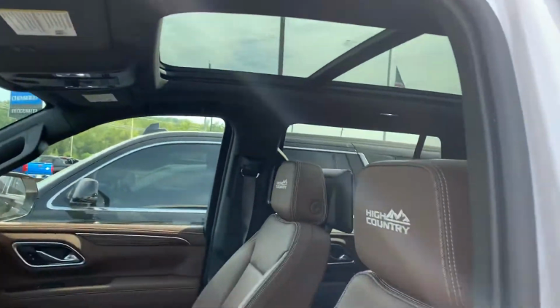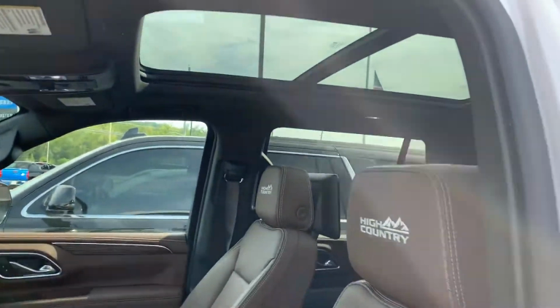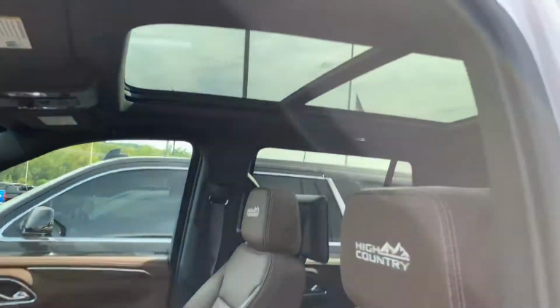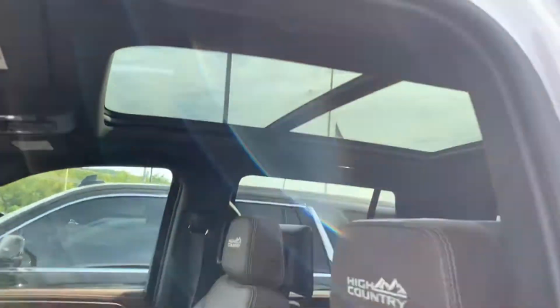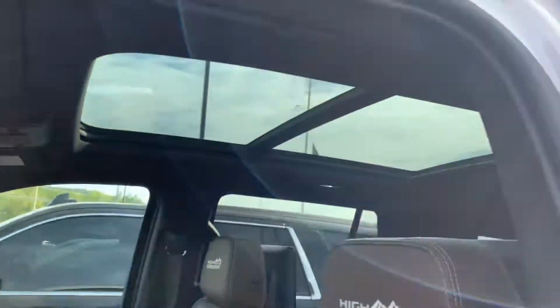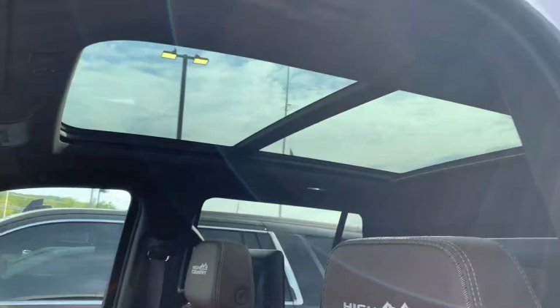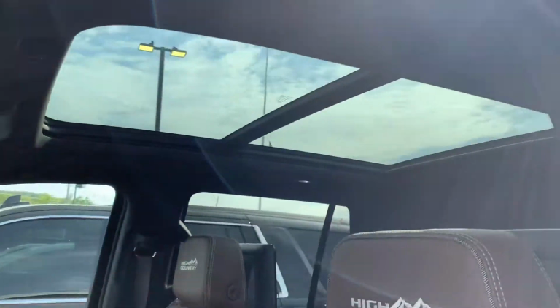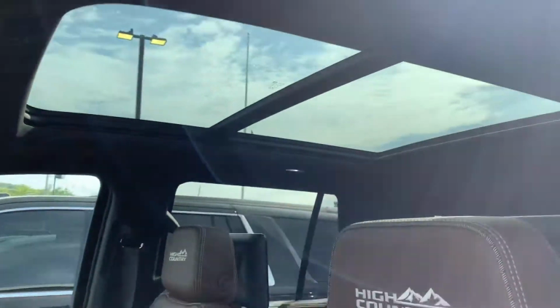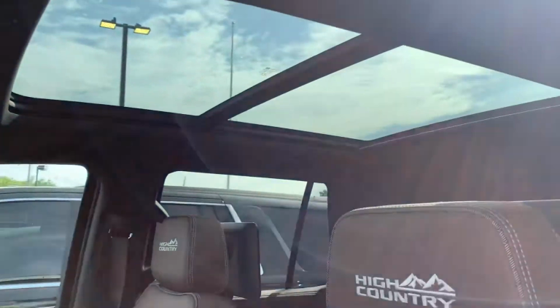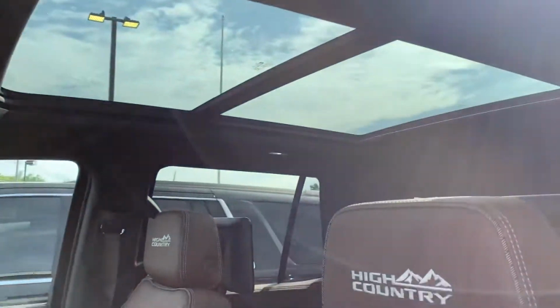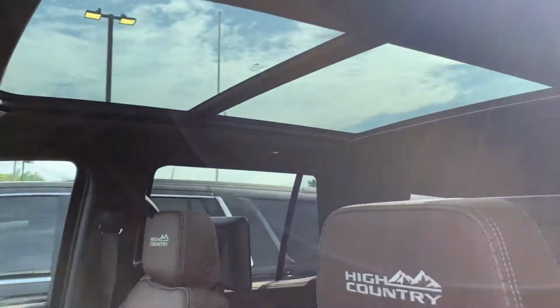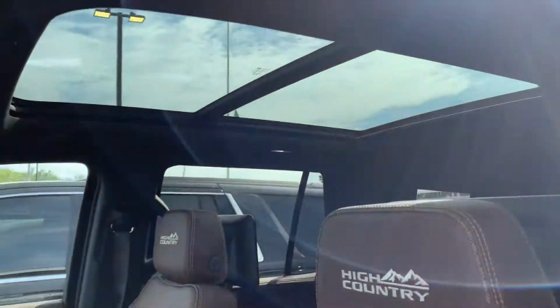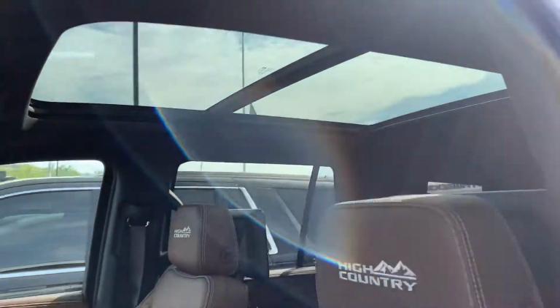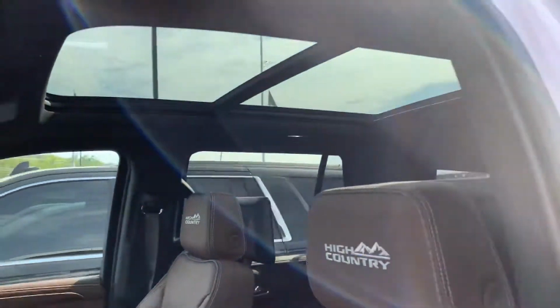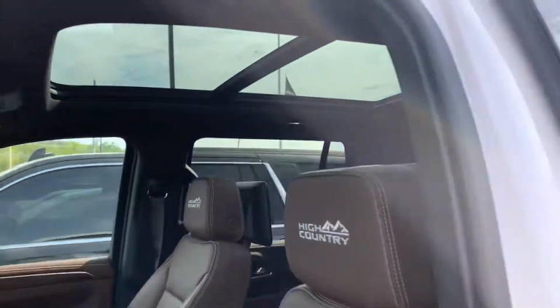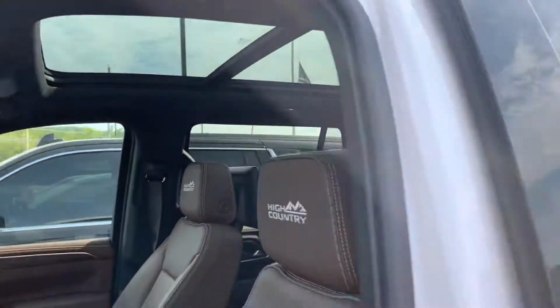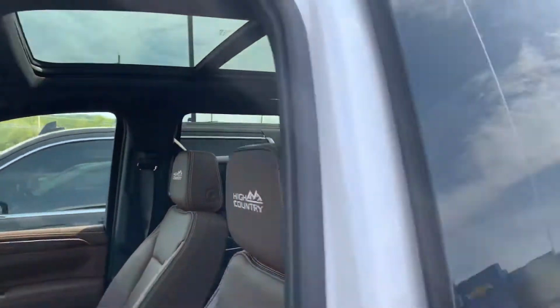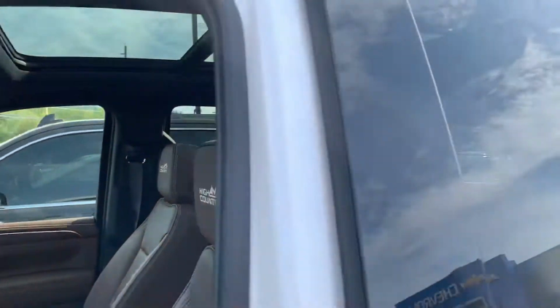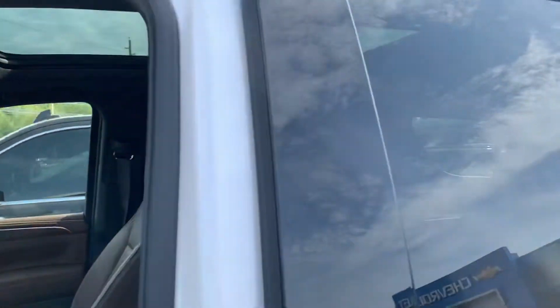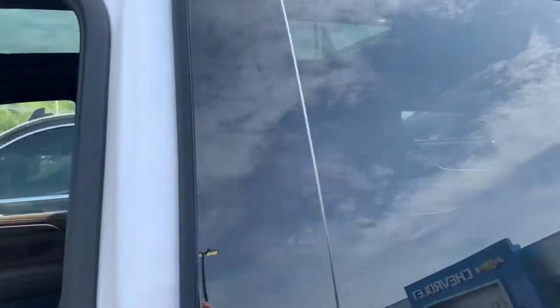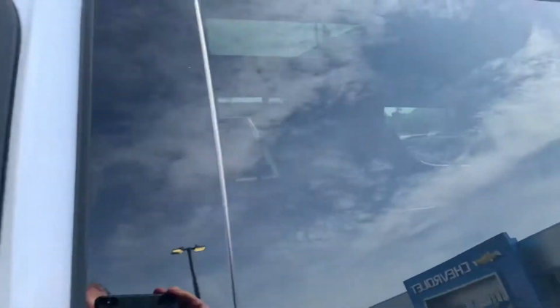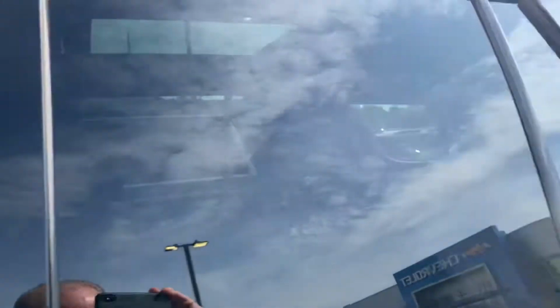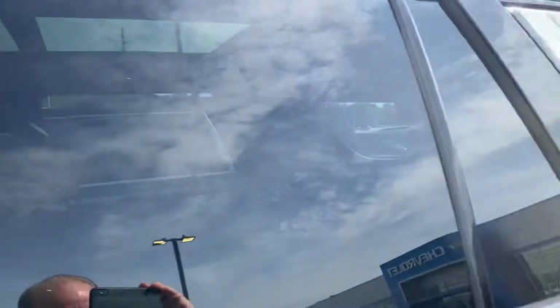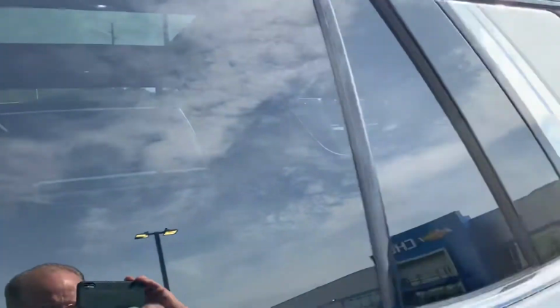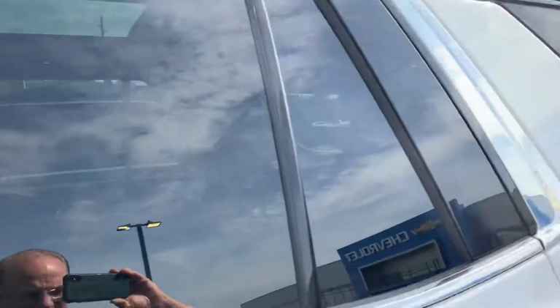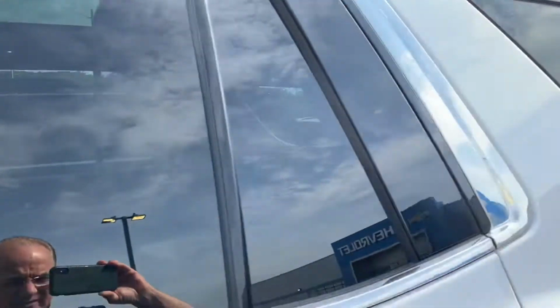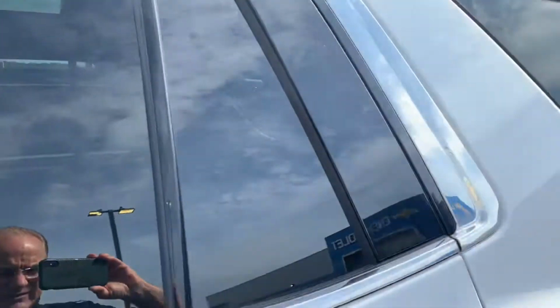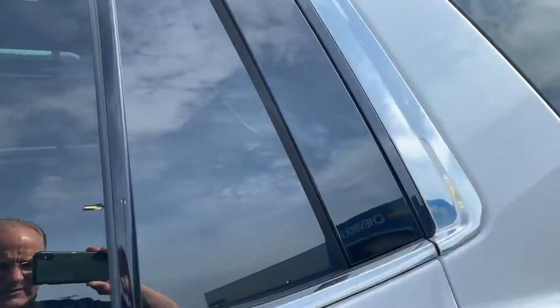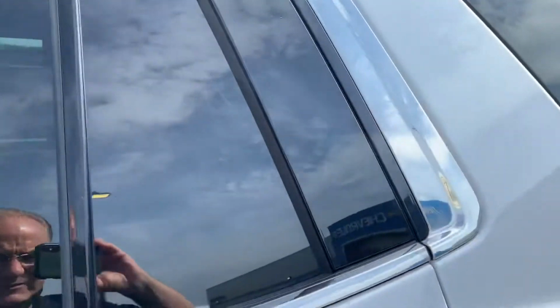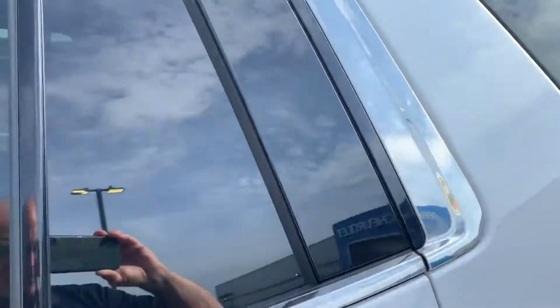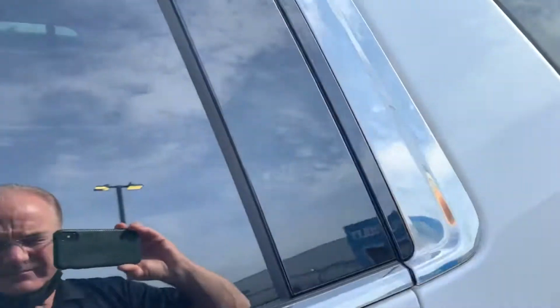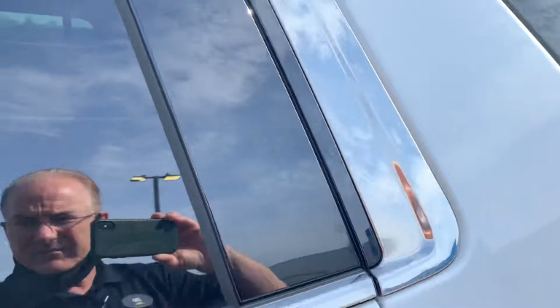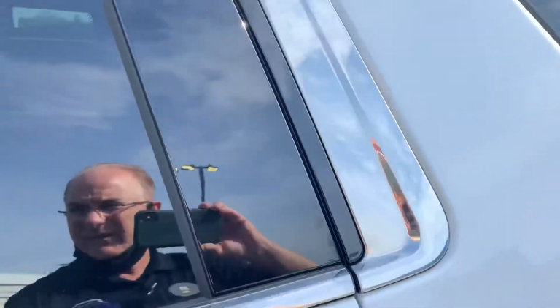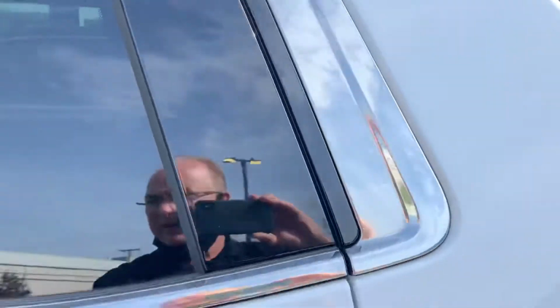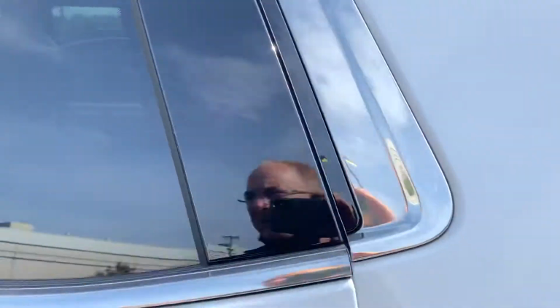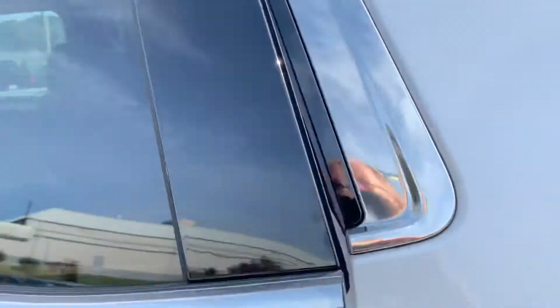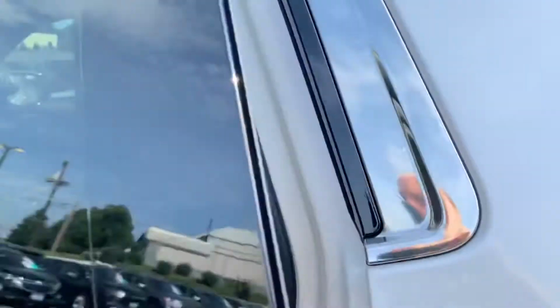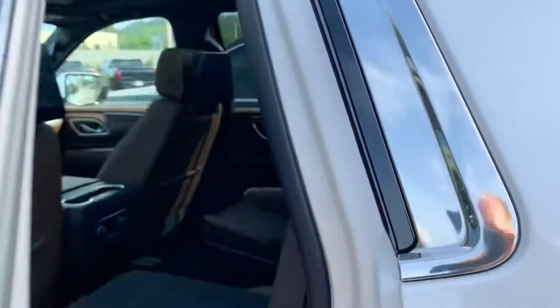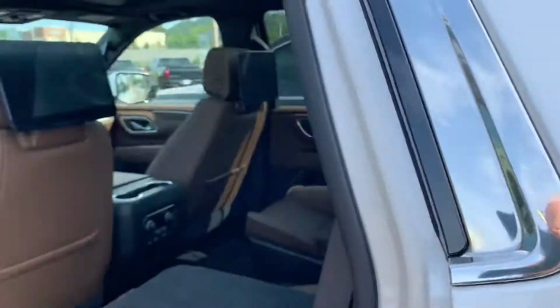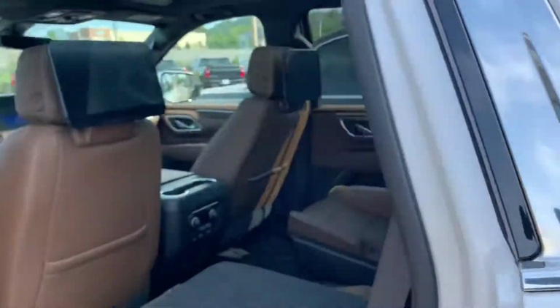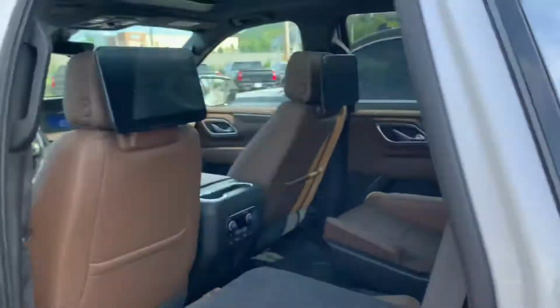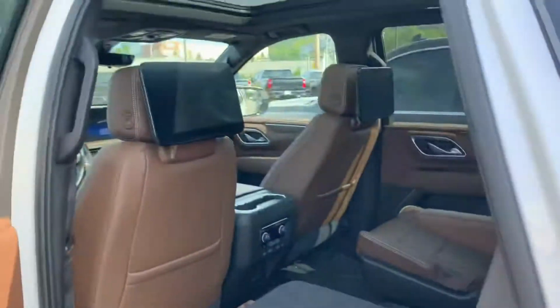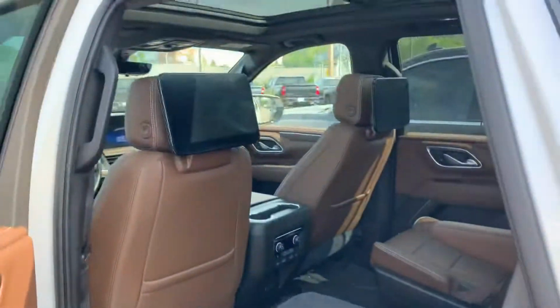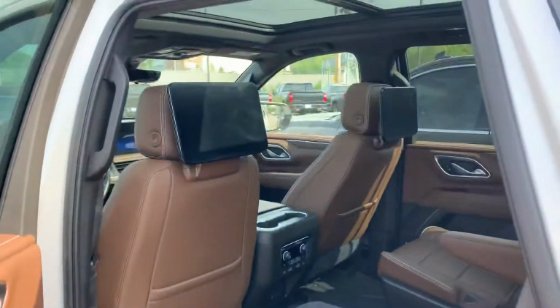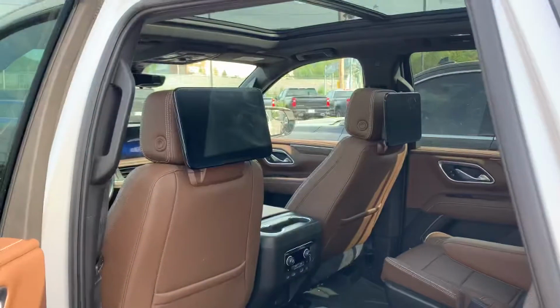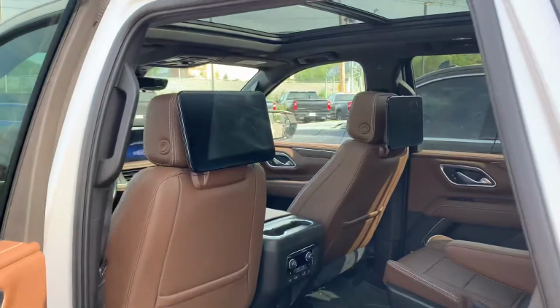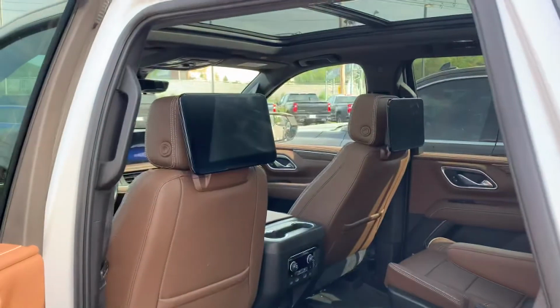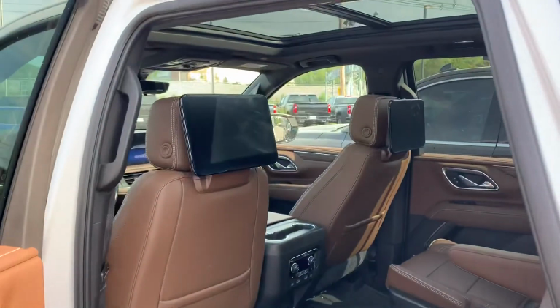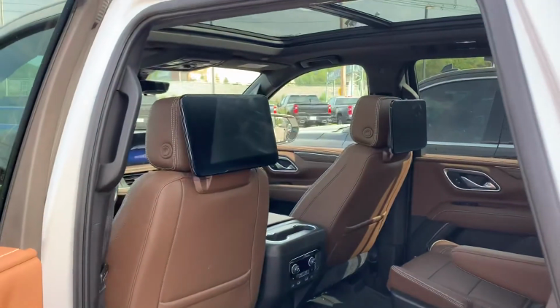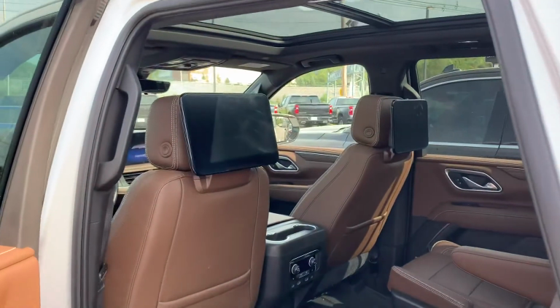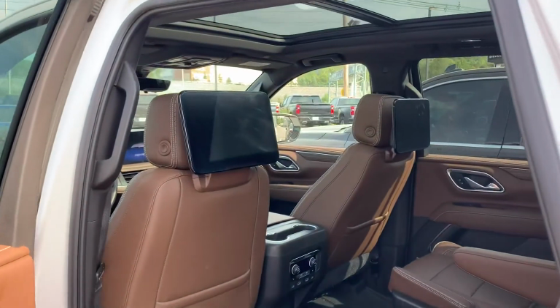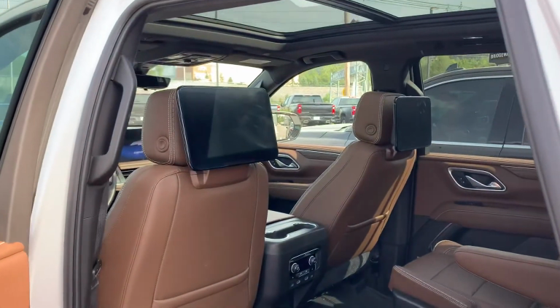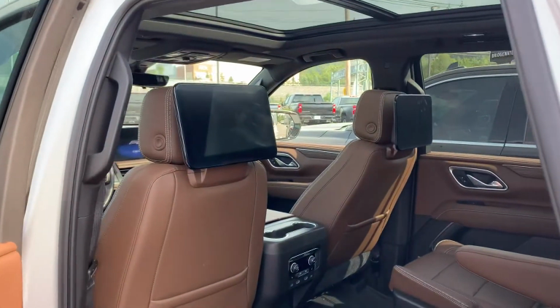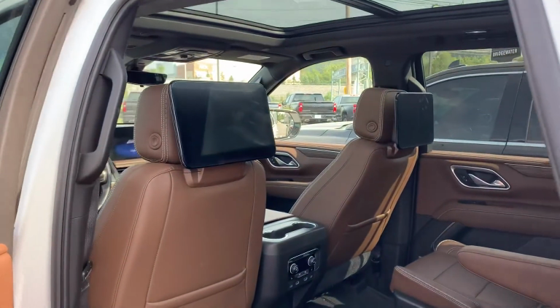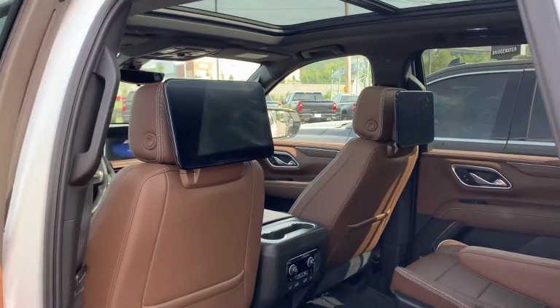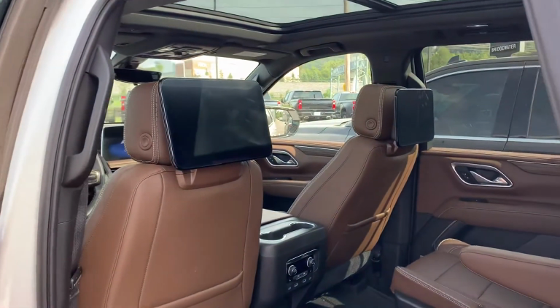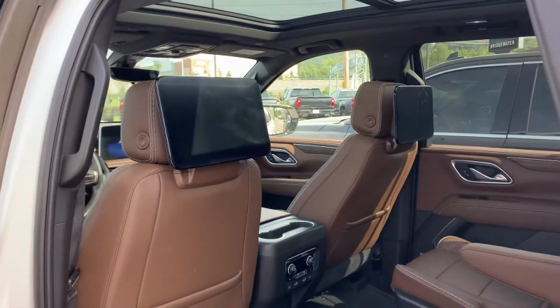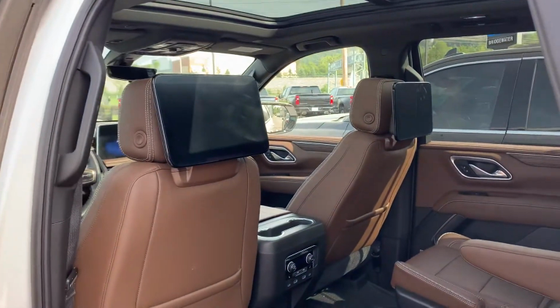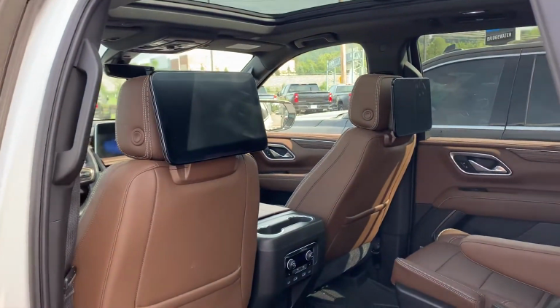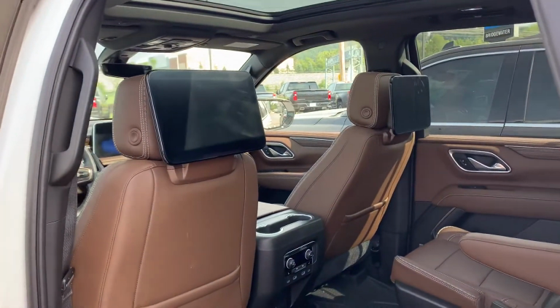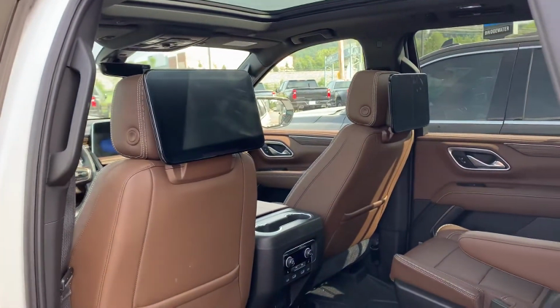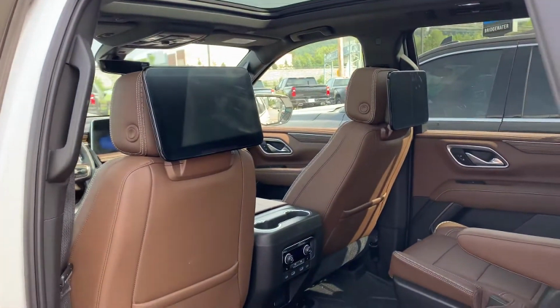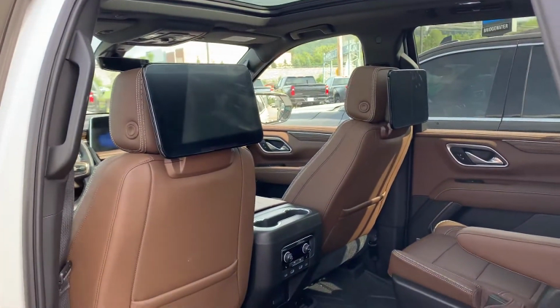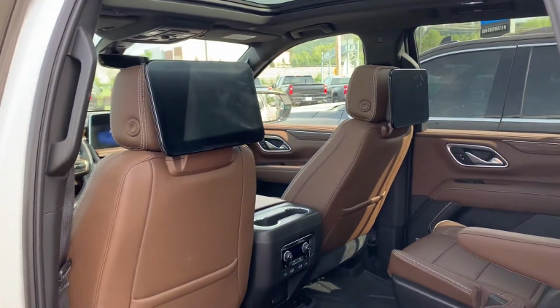Panoramic sunroof, rear entertainment — nice big screens back here.